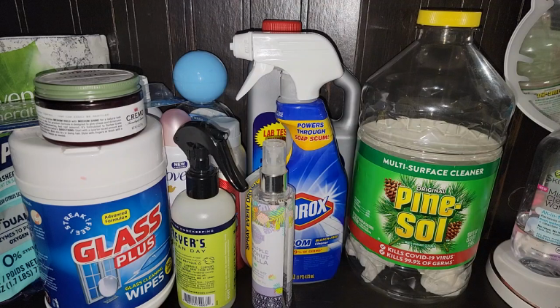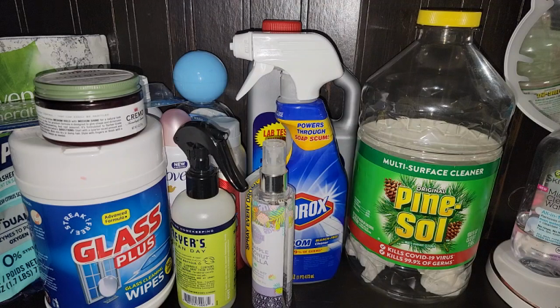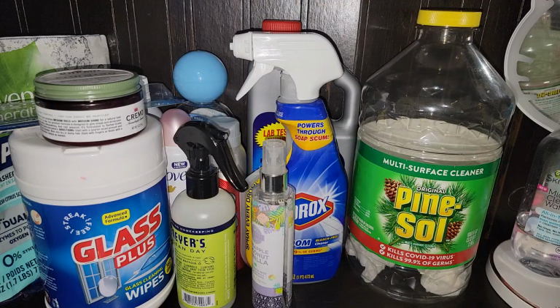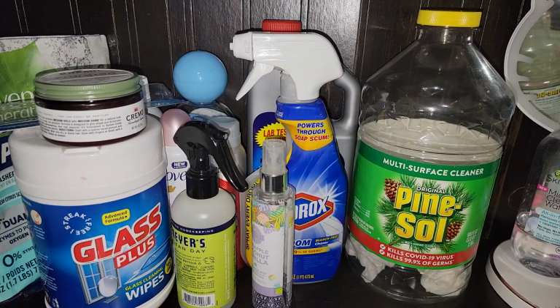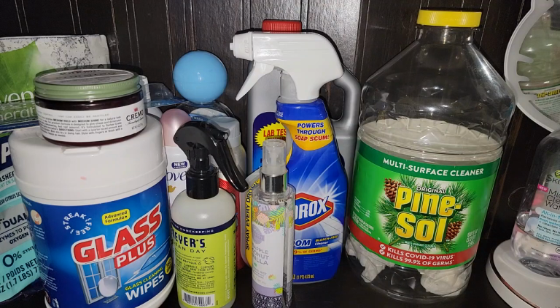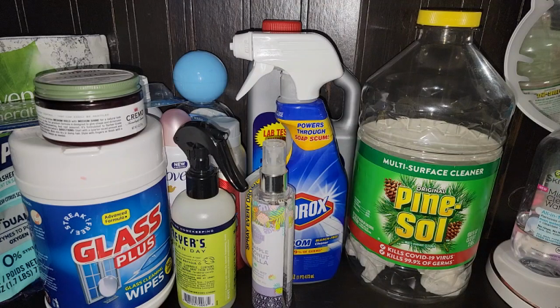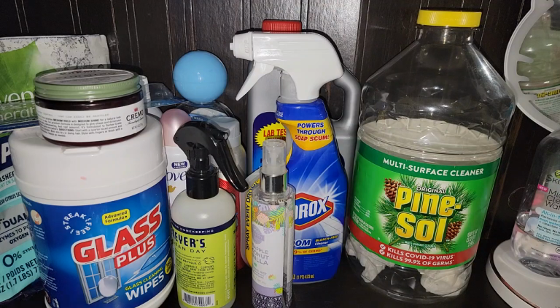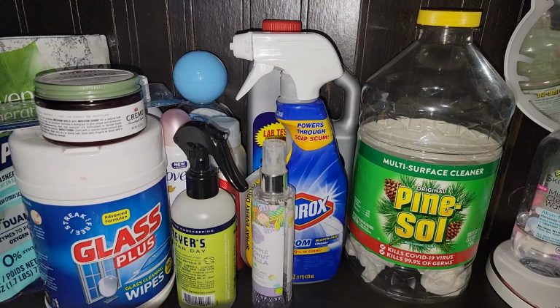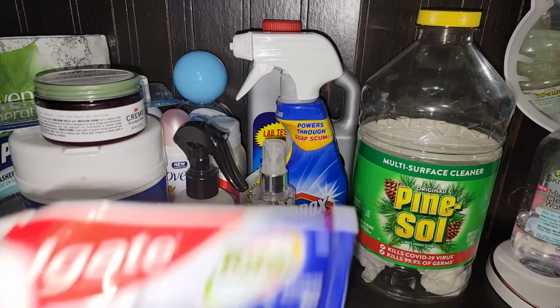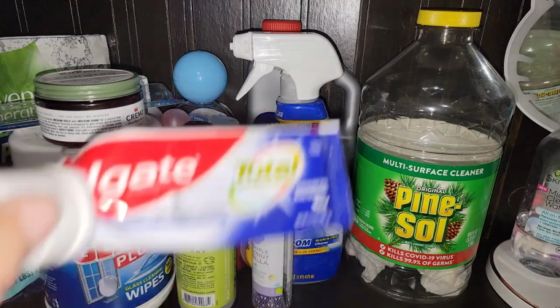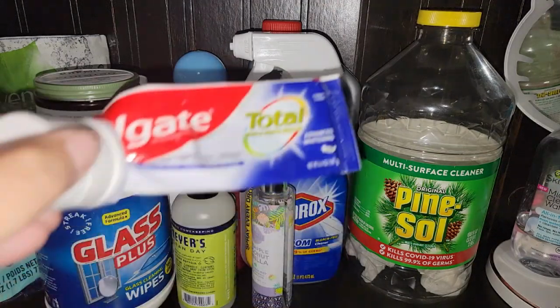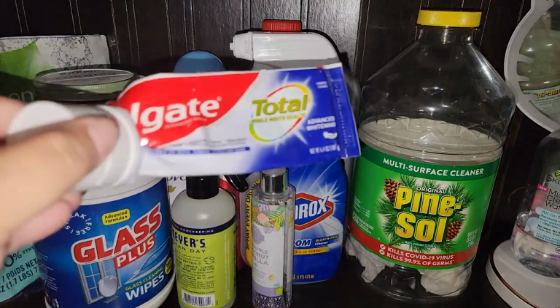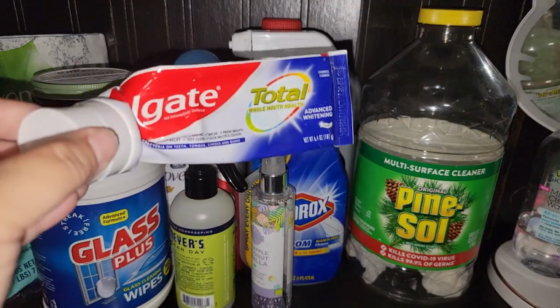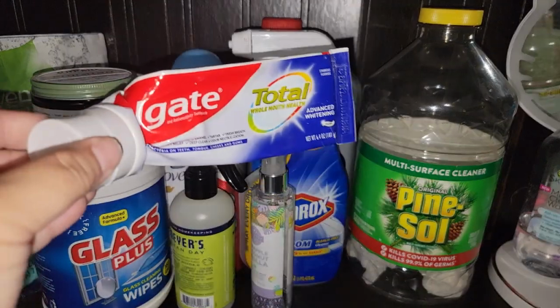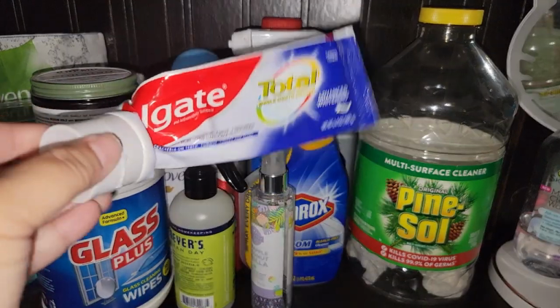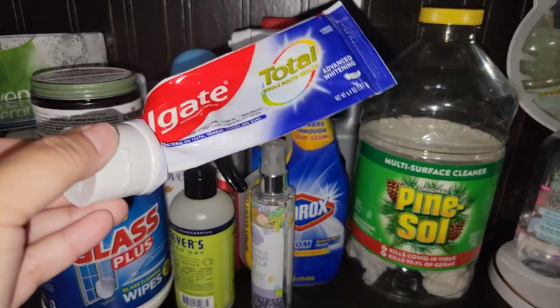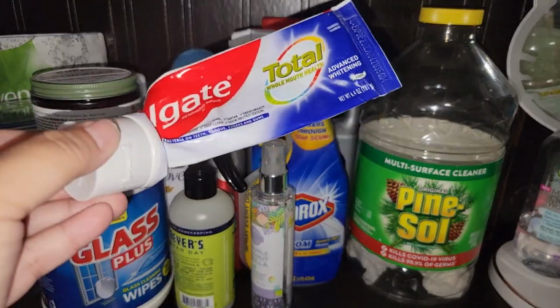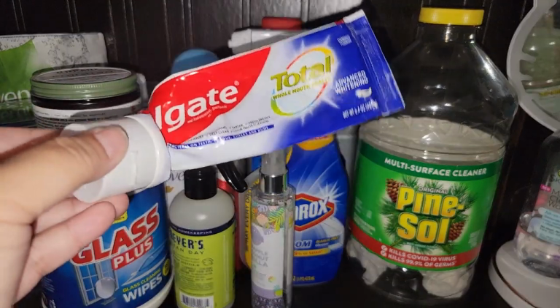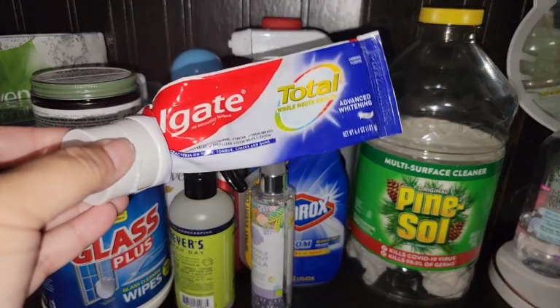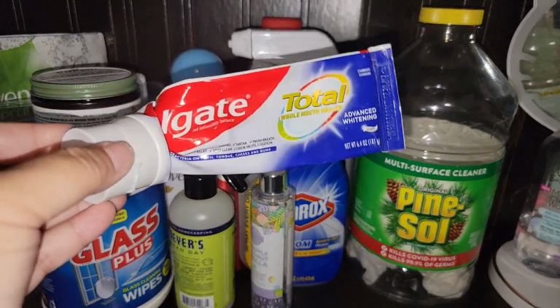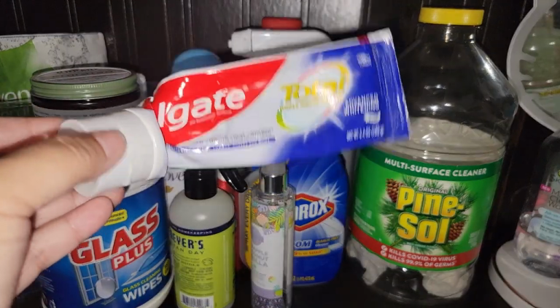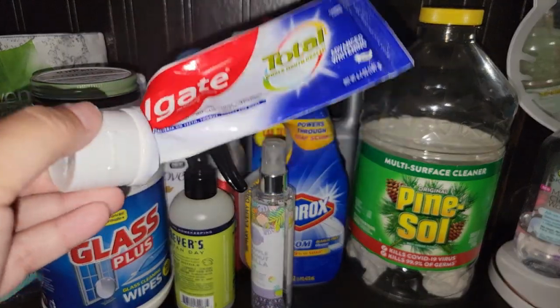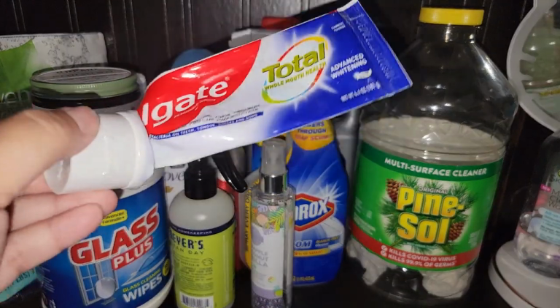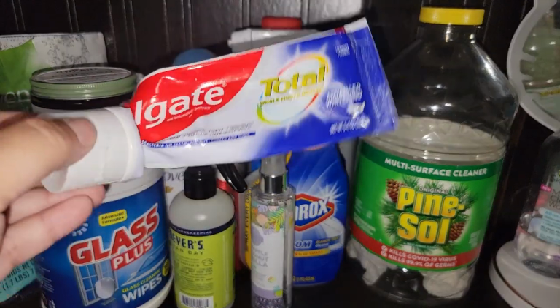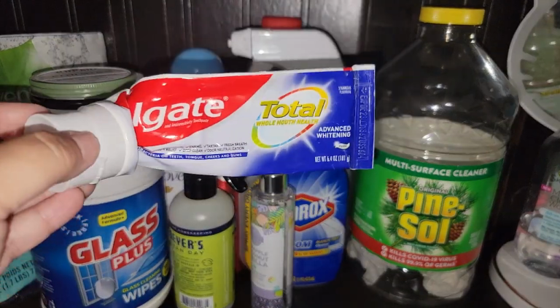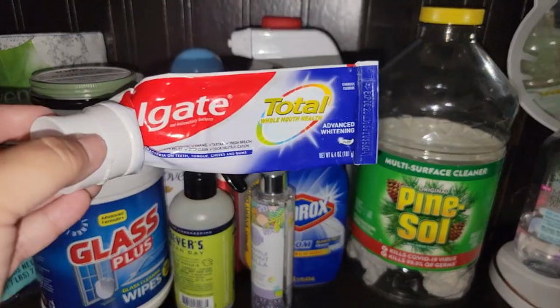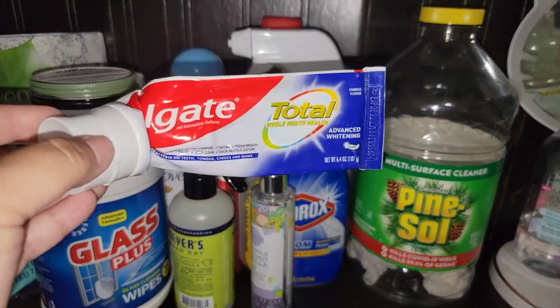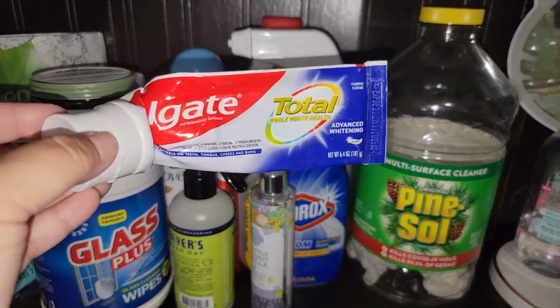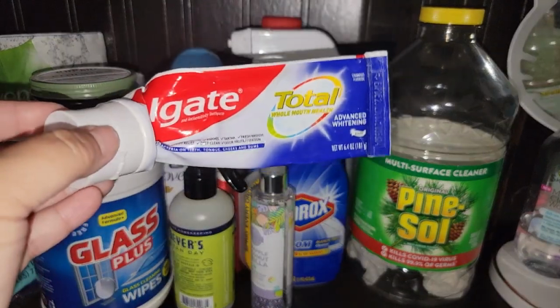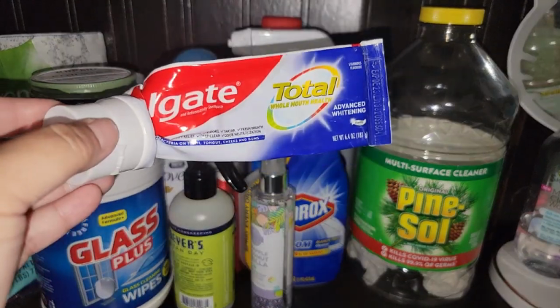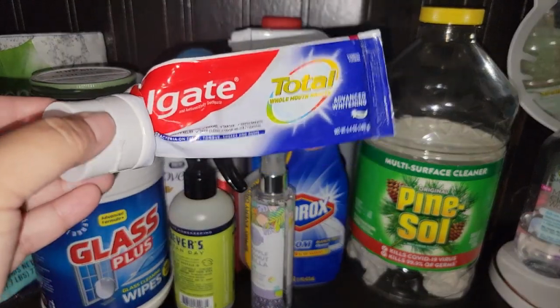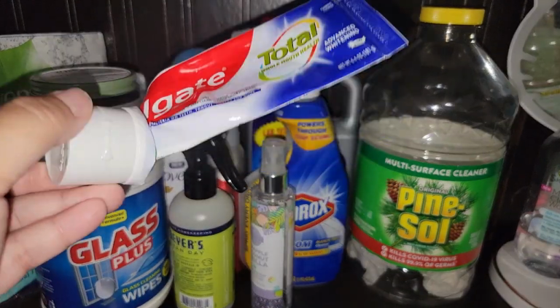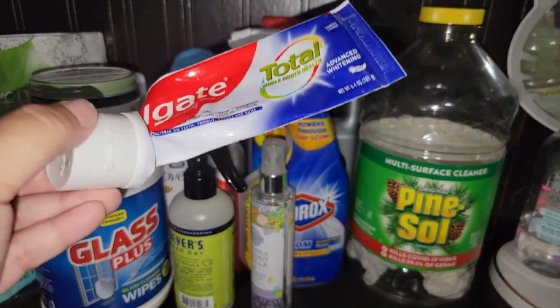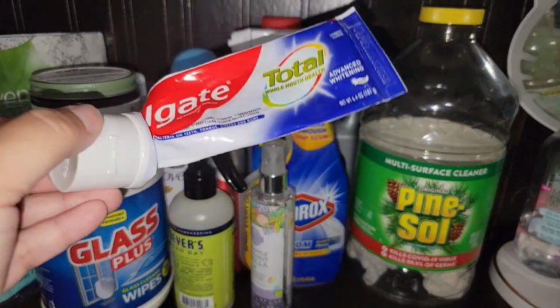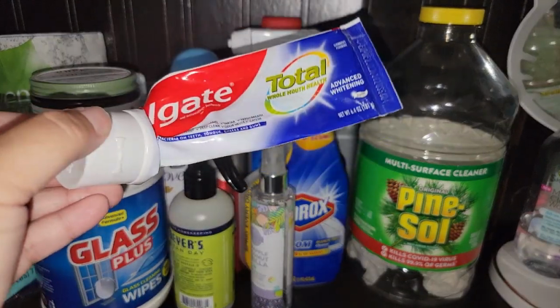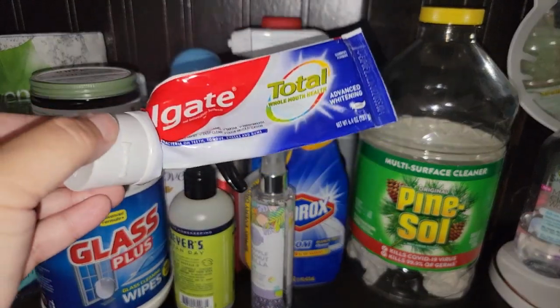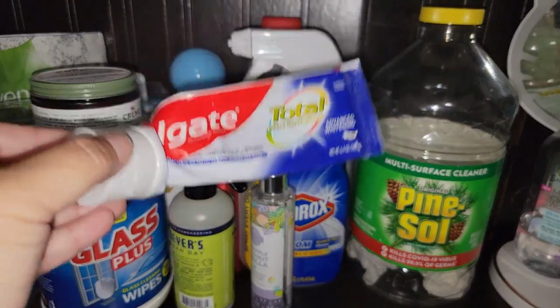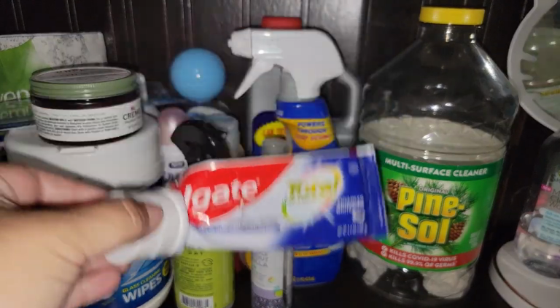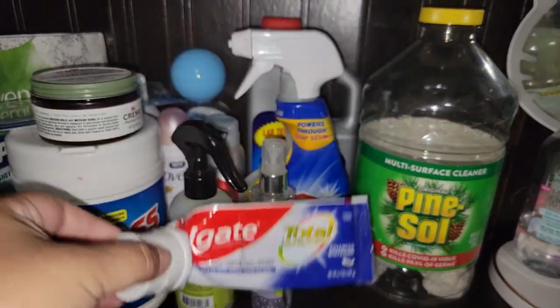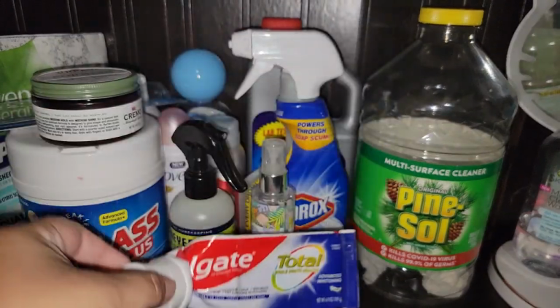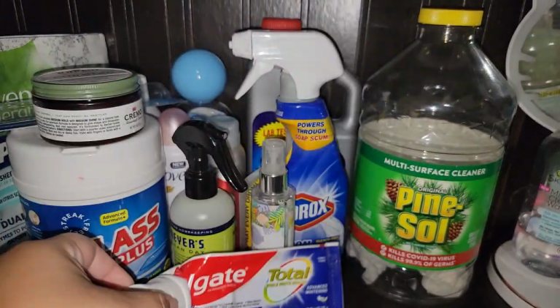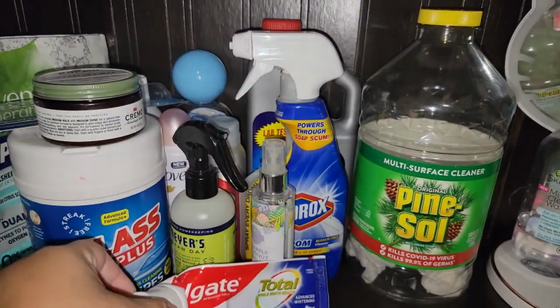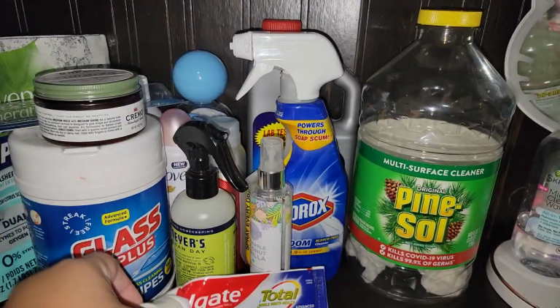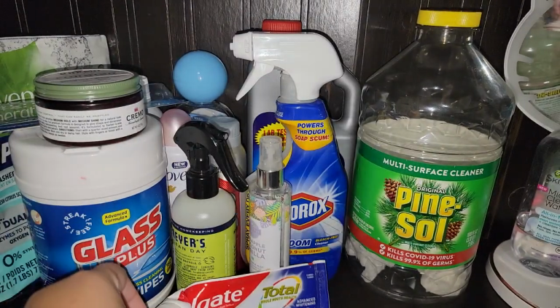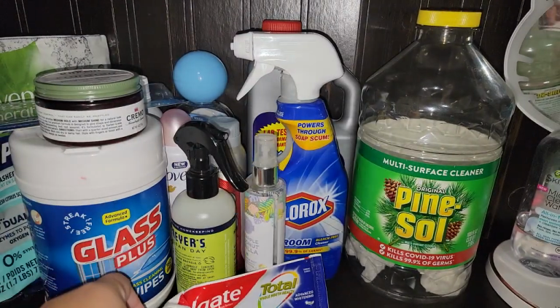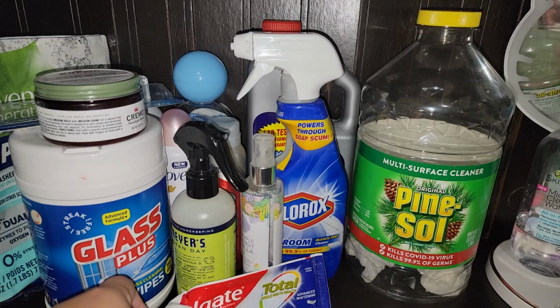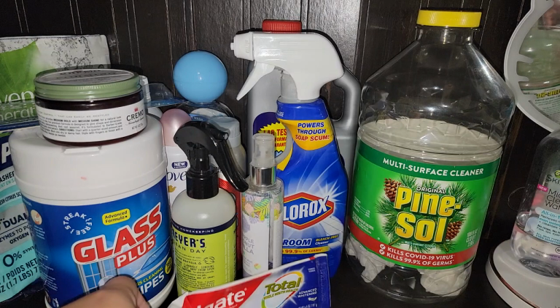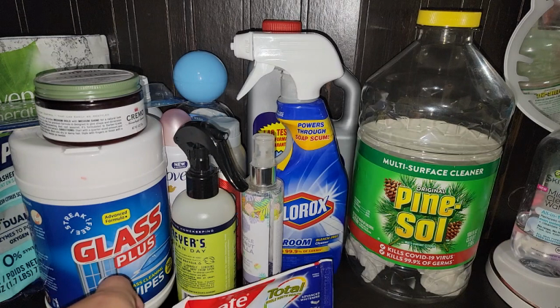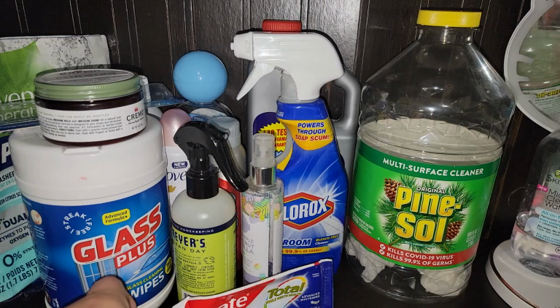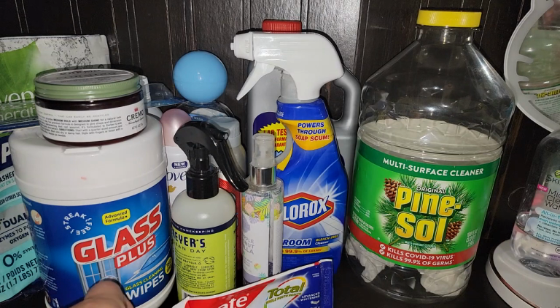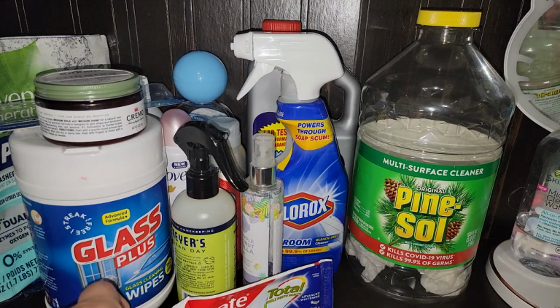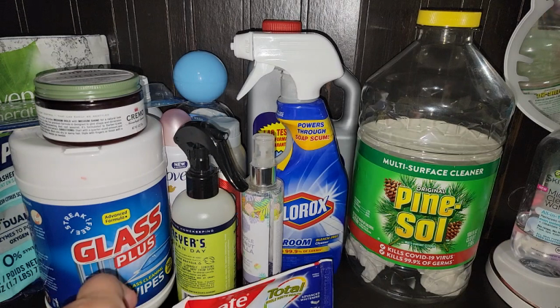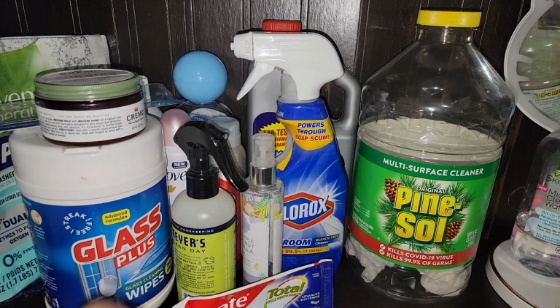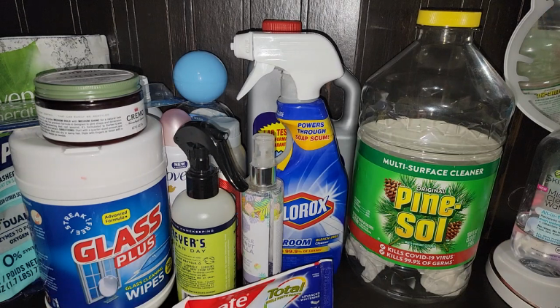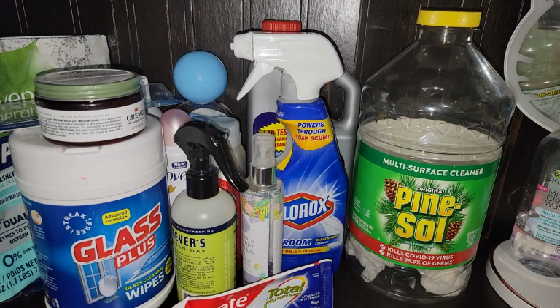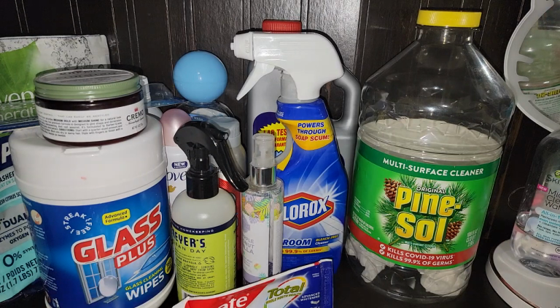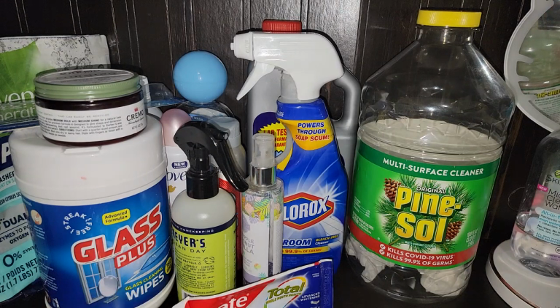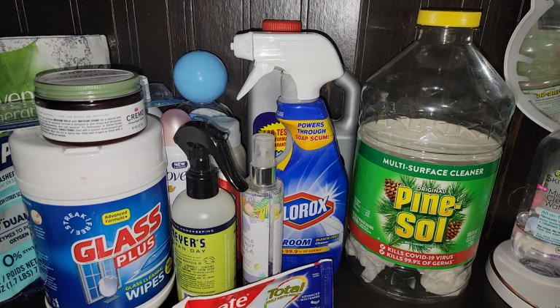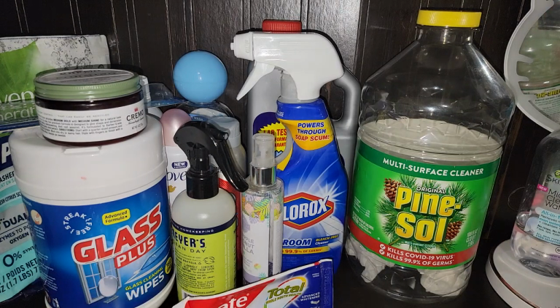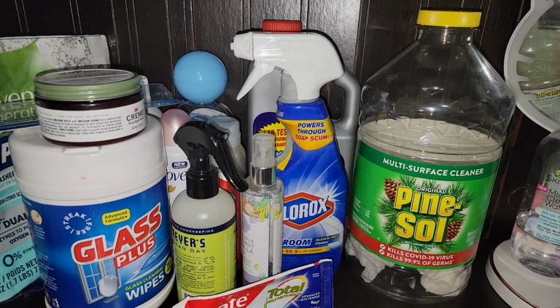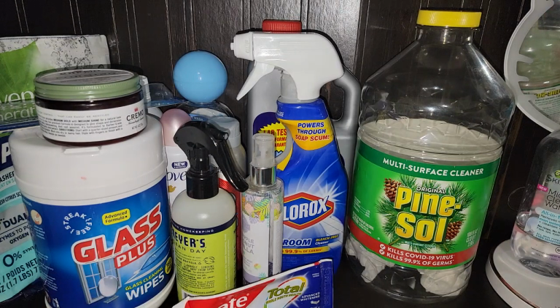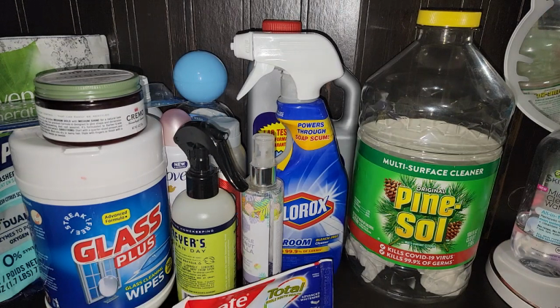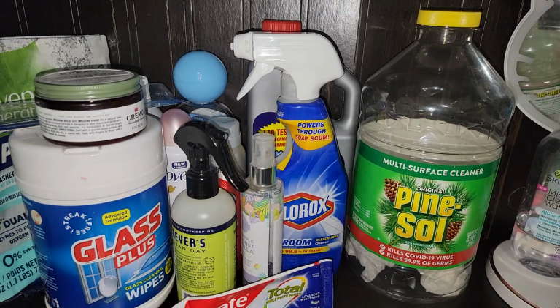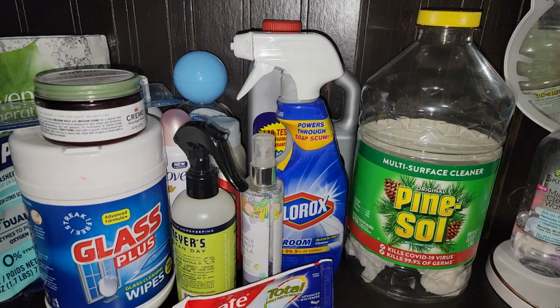We went through toothpaste. I don't know who did — kids or us. Toothpaste is toothpaste. It cleans our teeth.